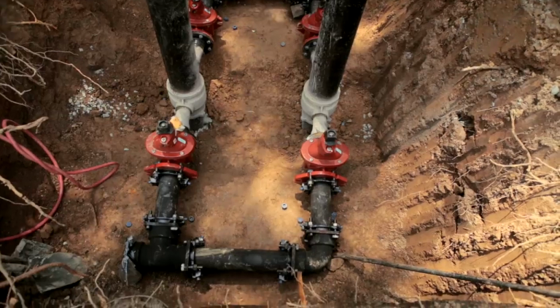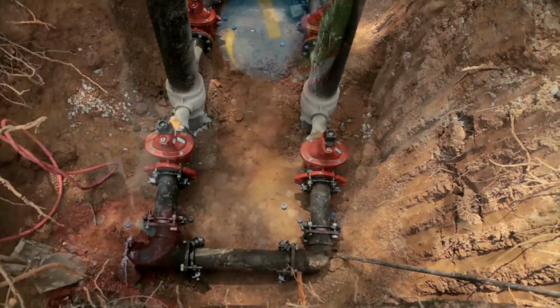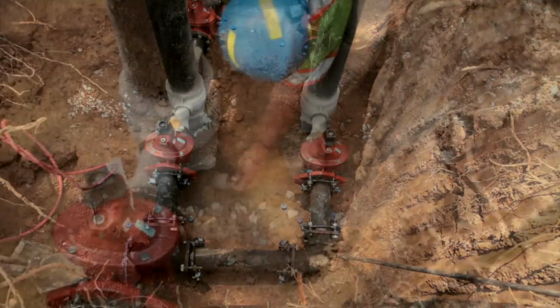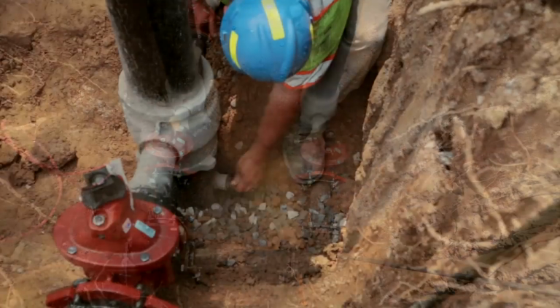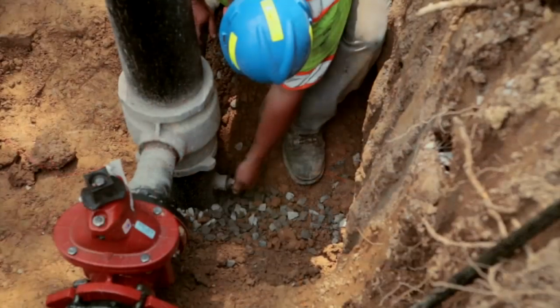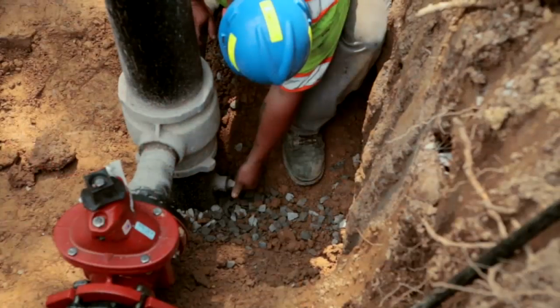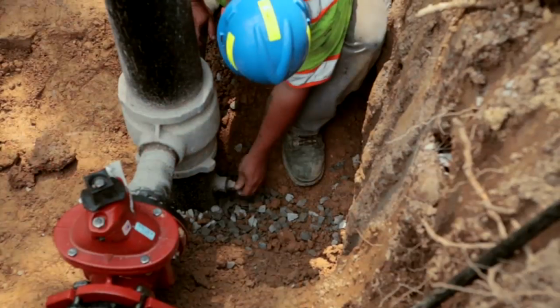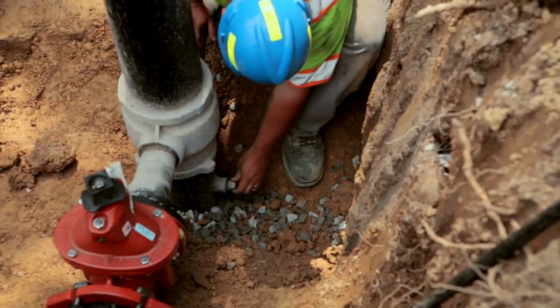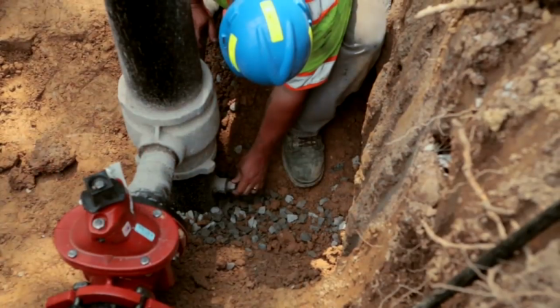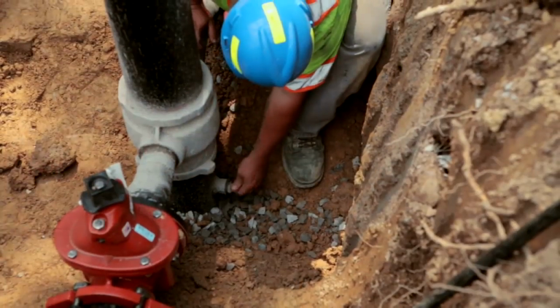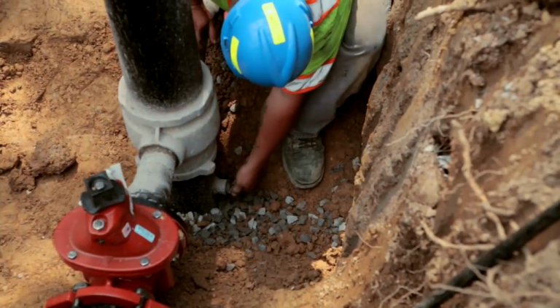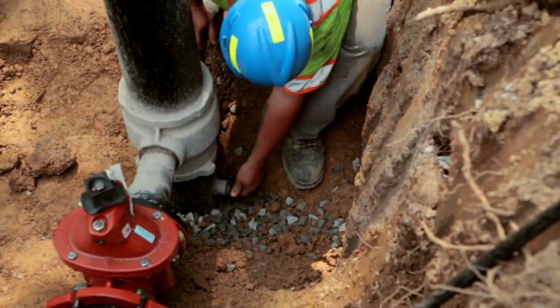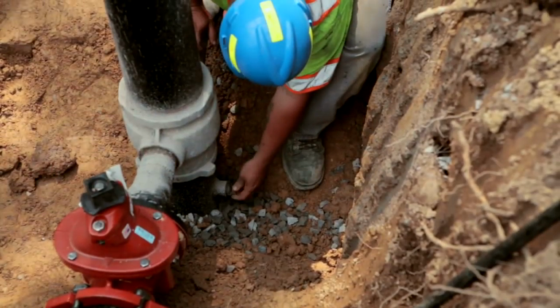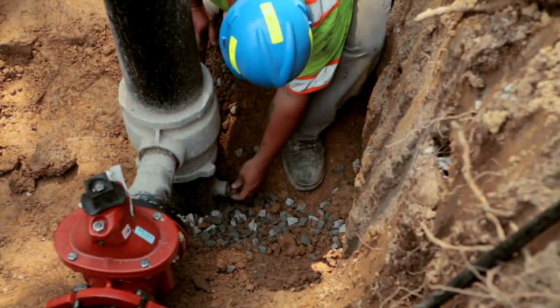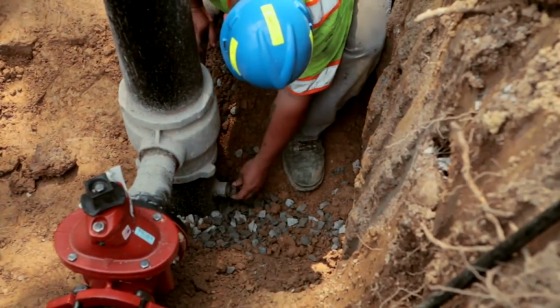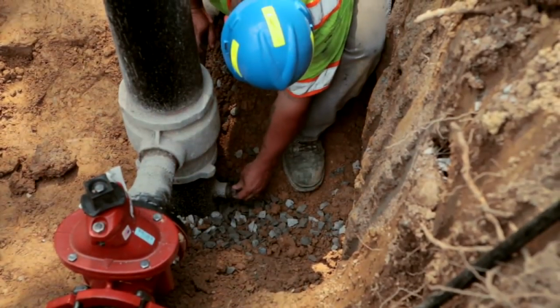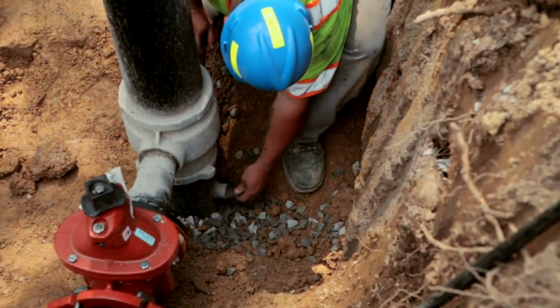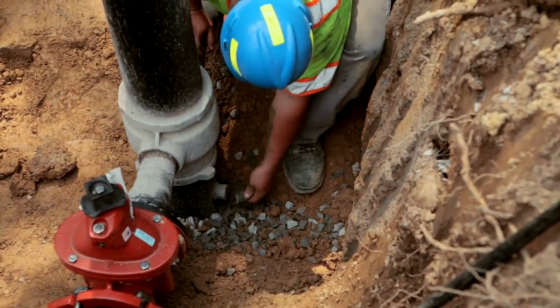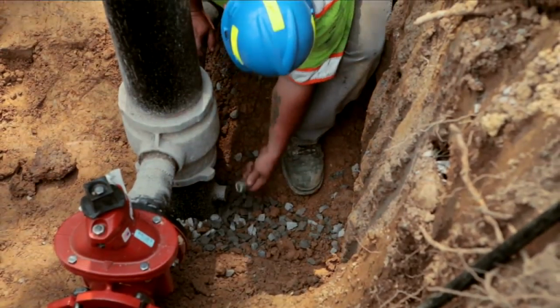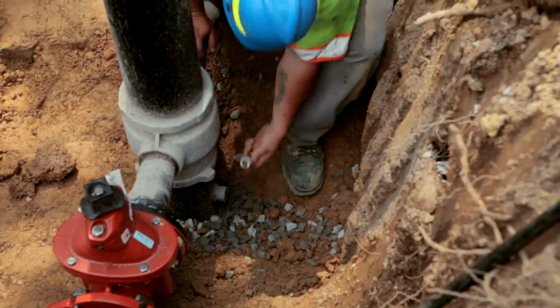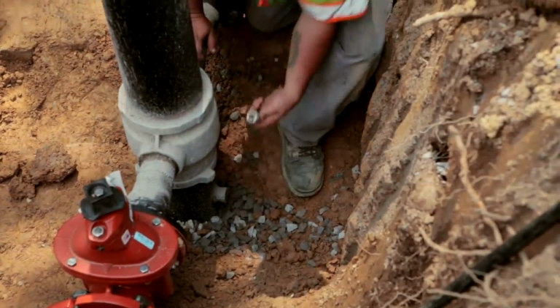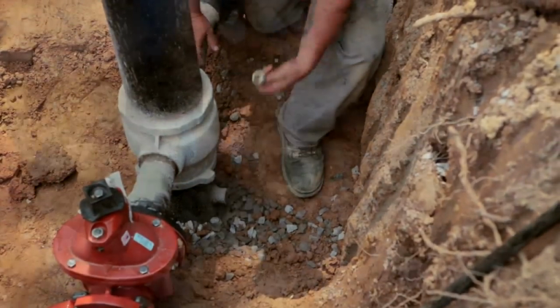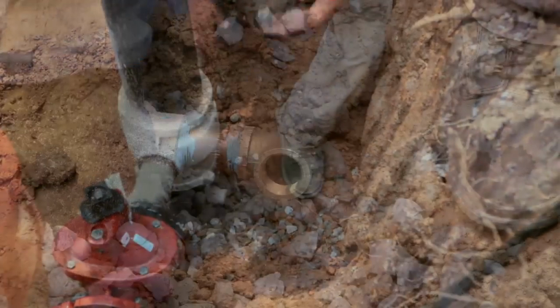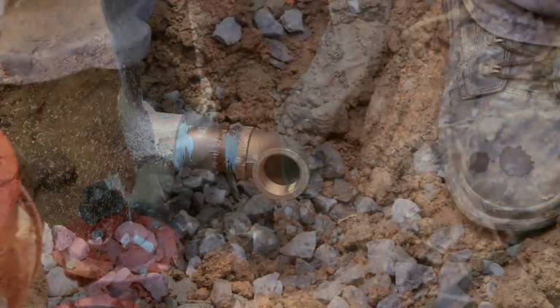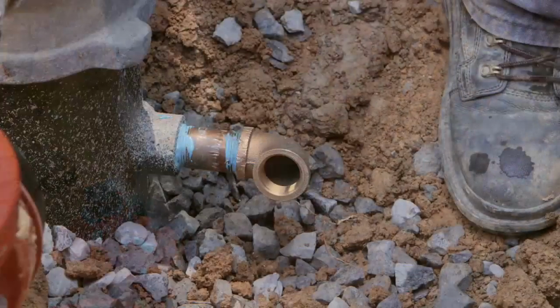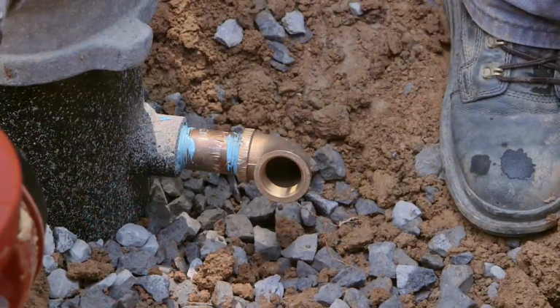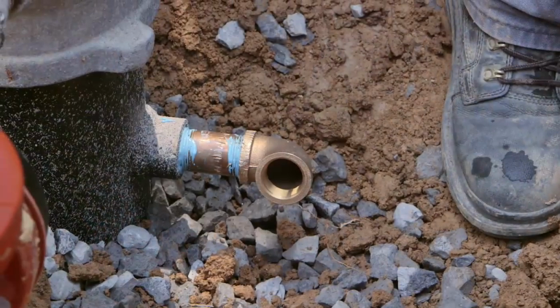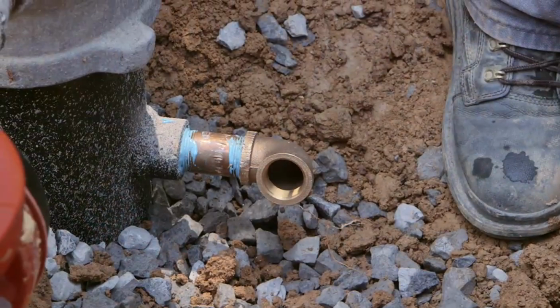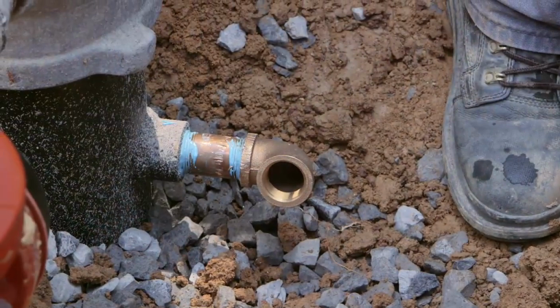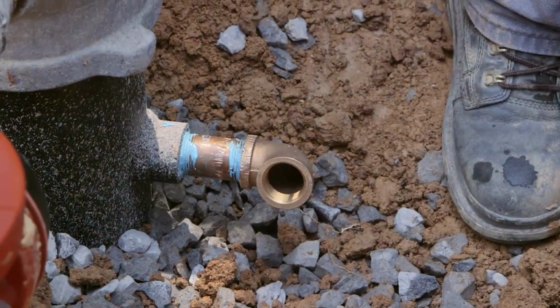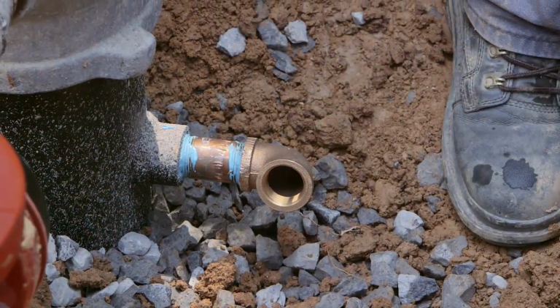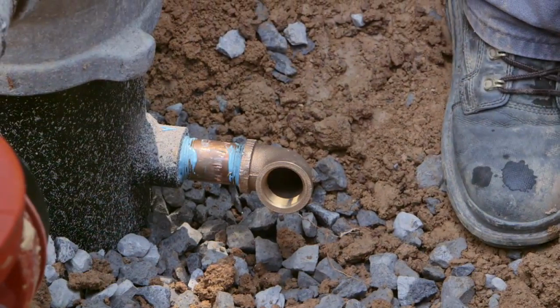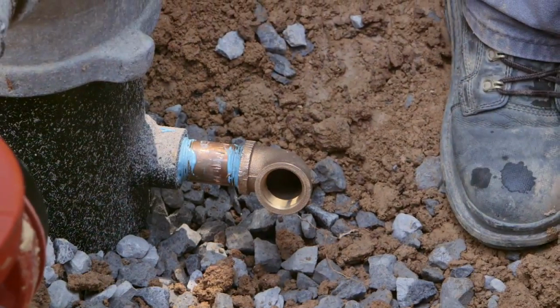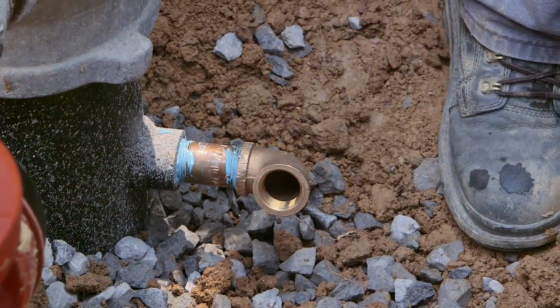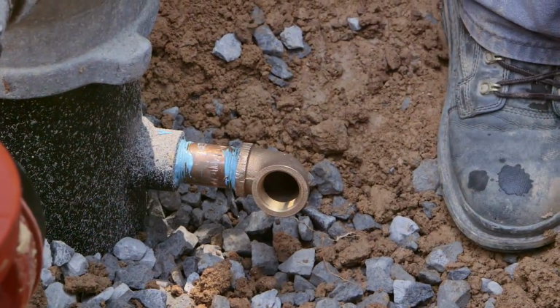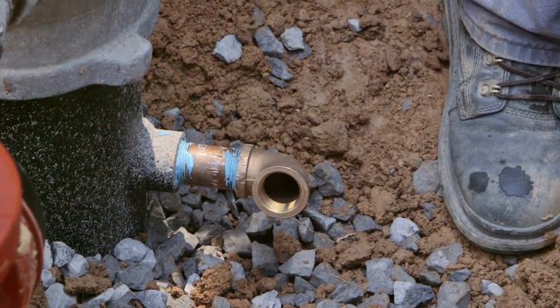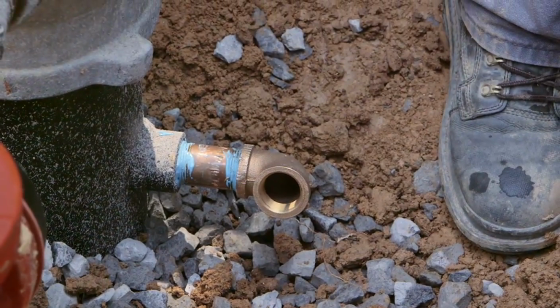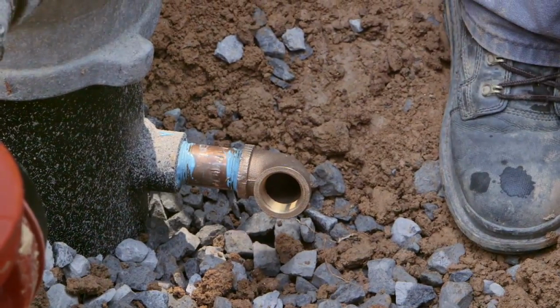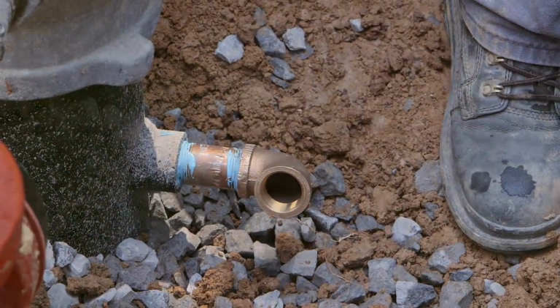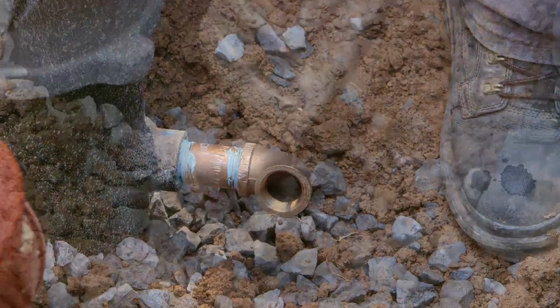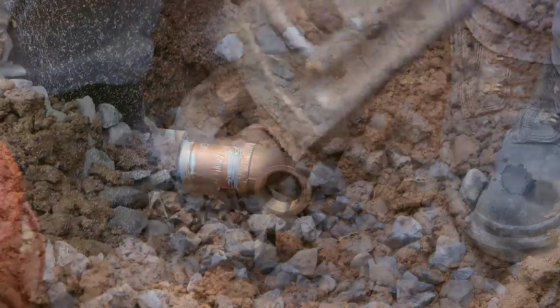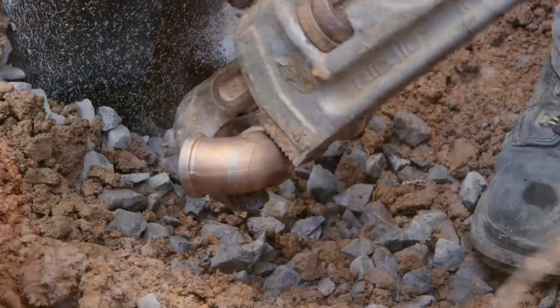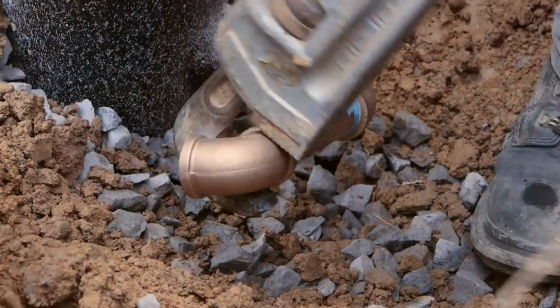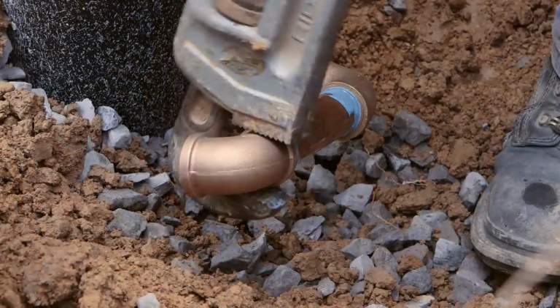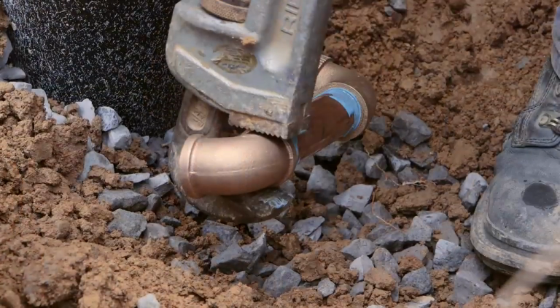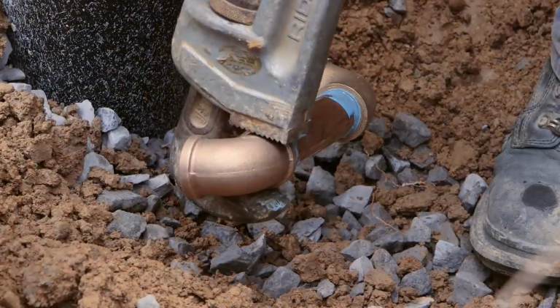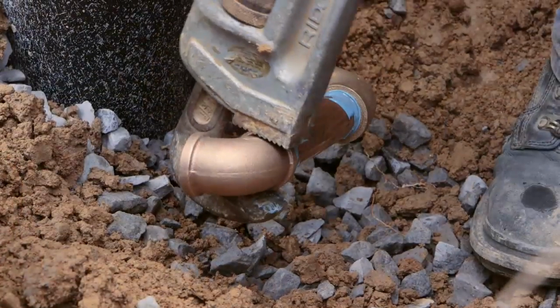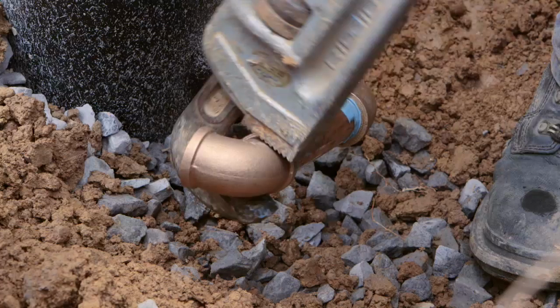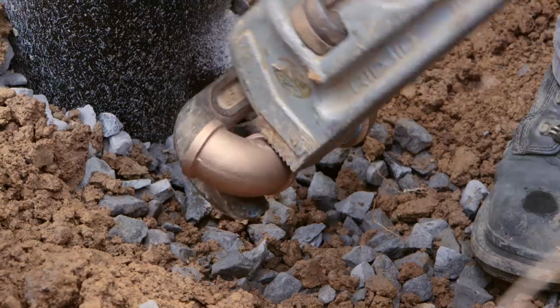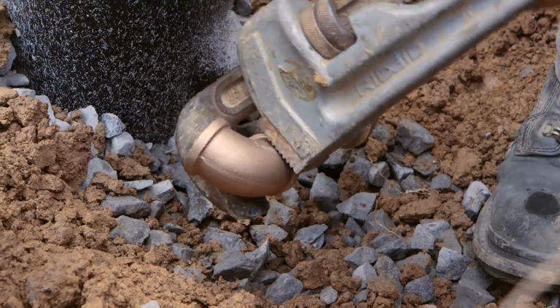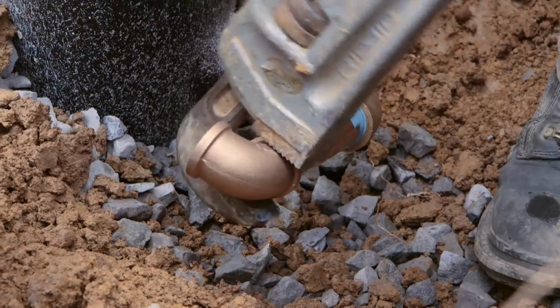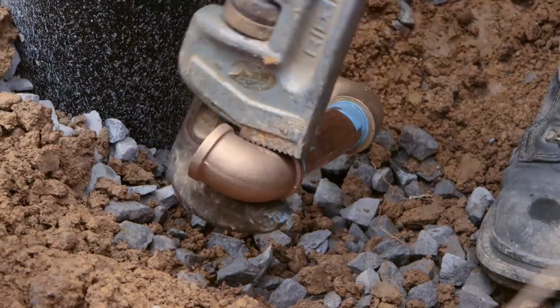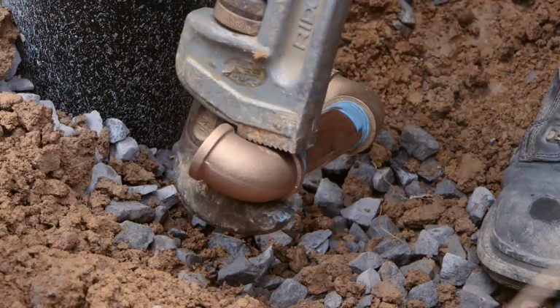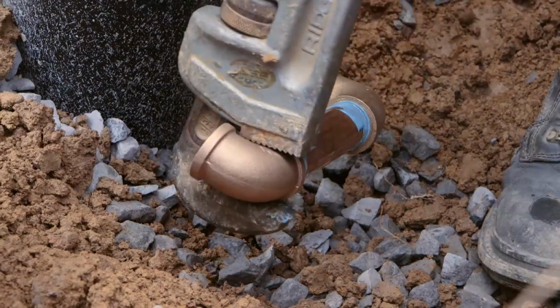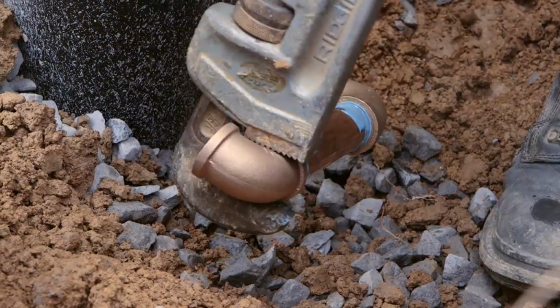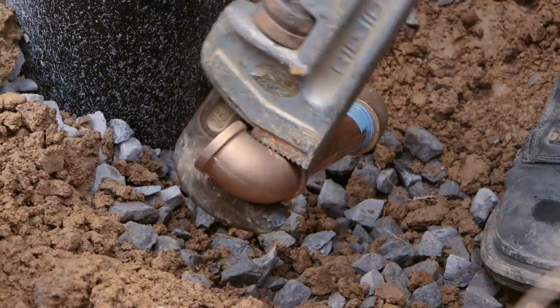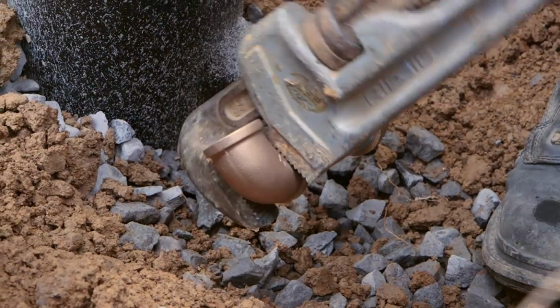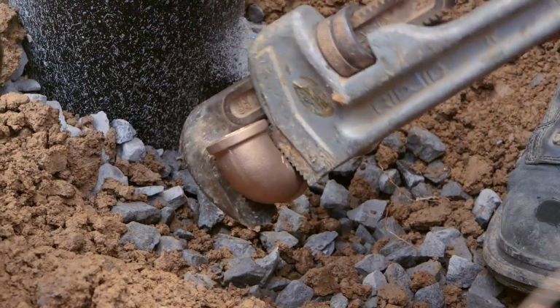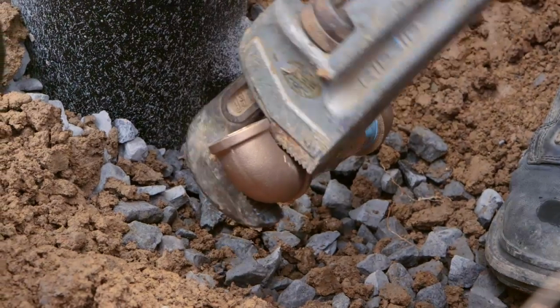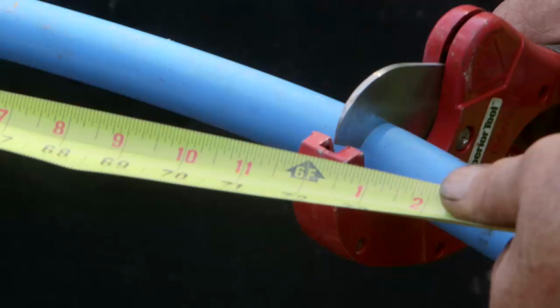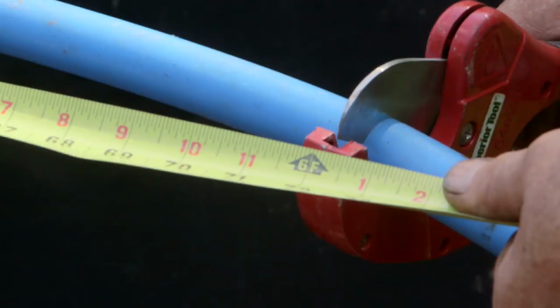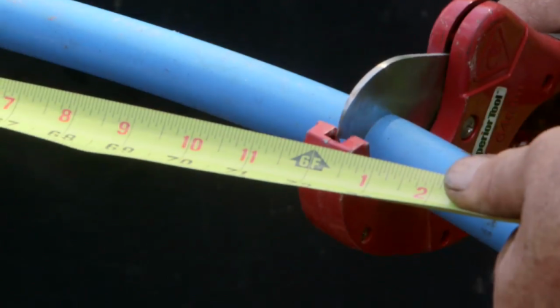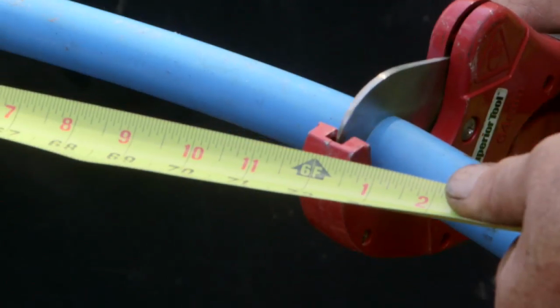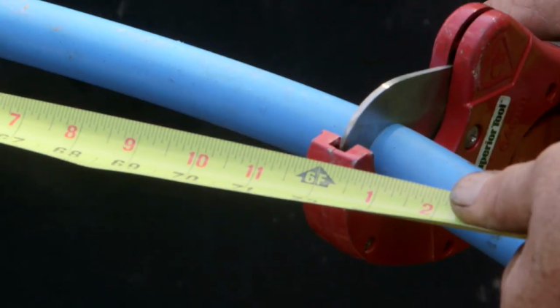Now install the air release line from the 1-inch weld coupling located at the top of the tank on the pitless booster unit.